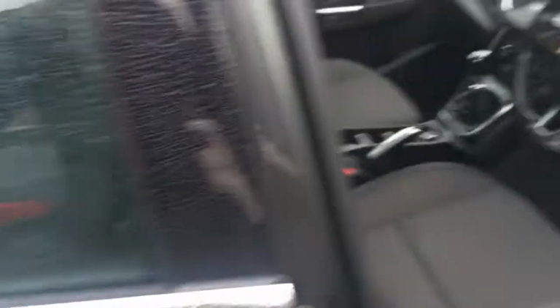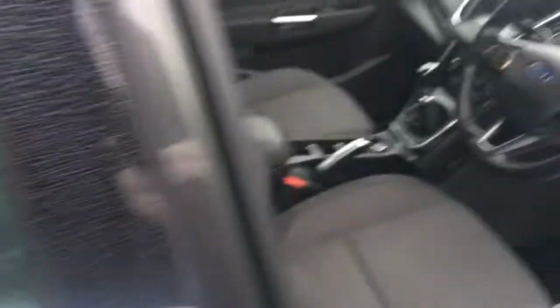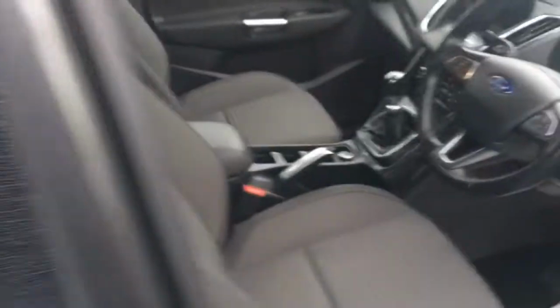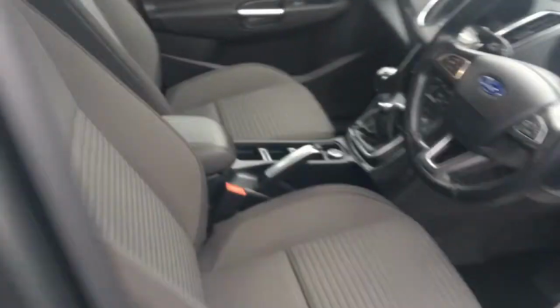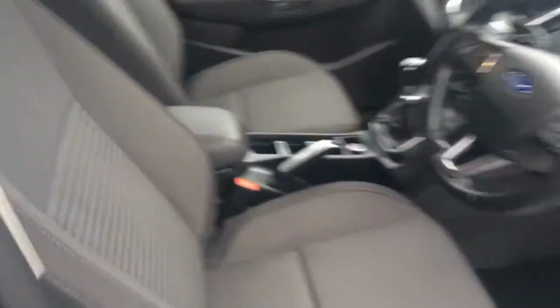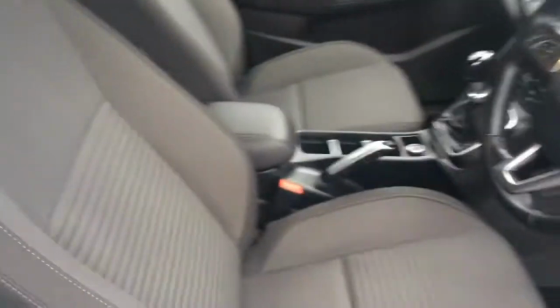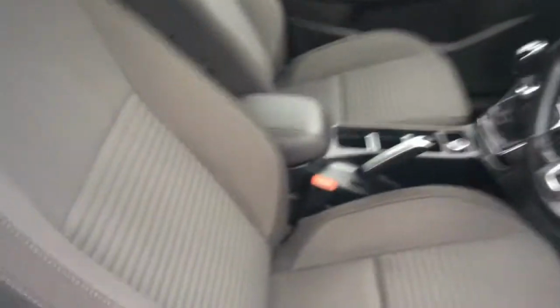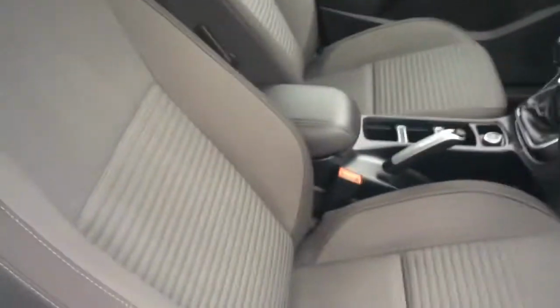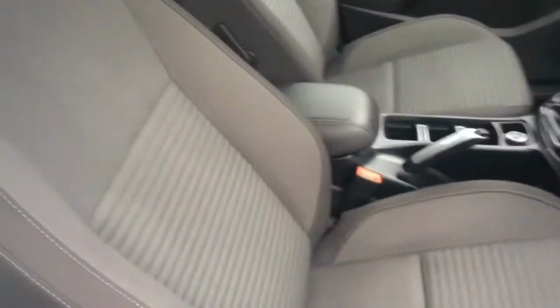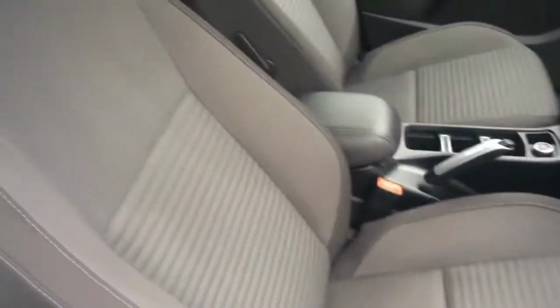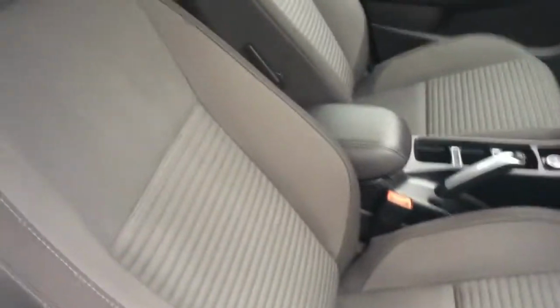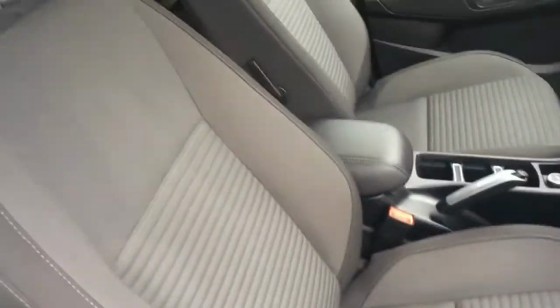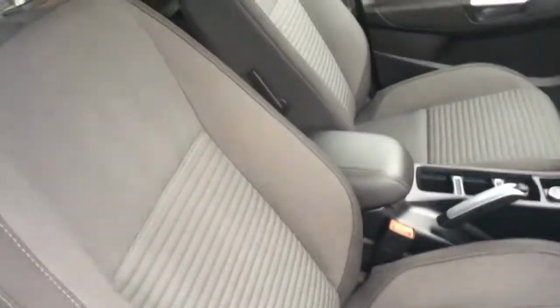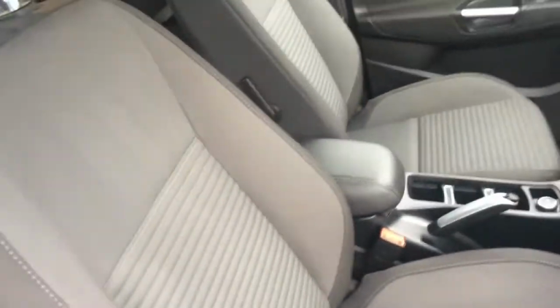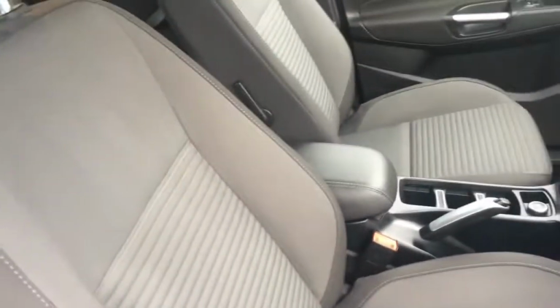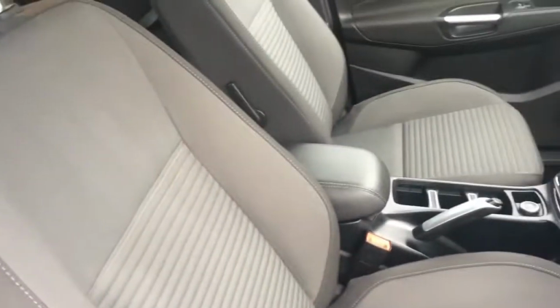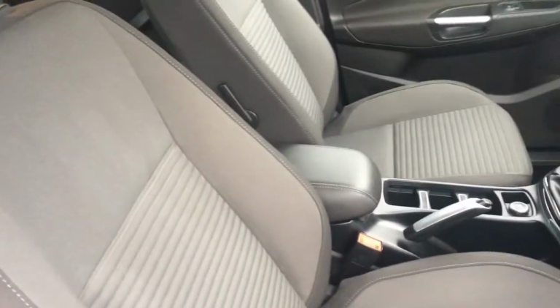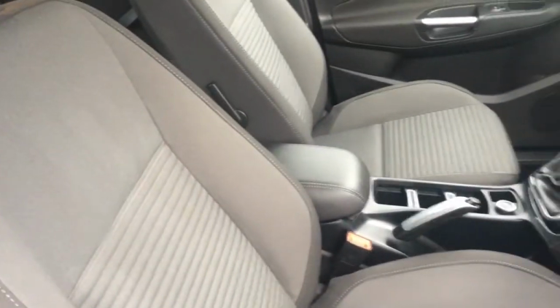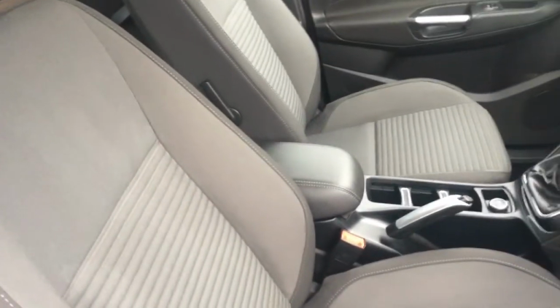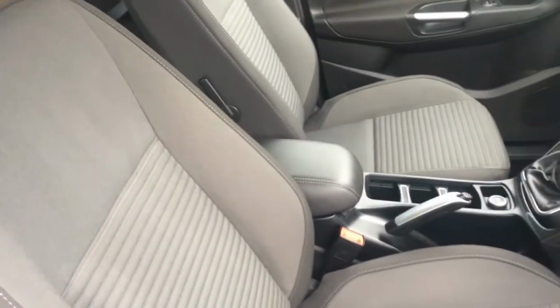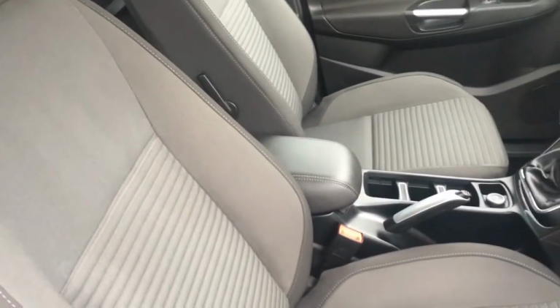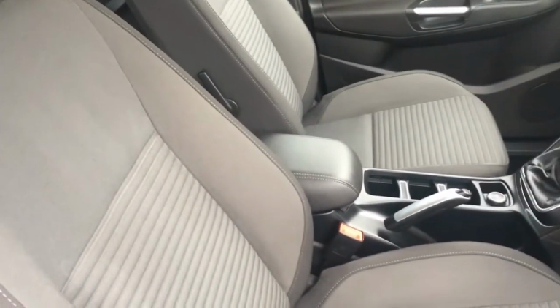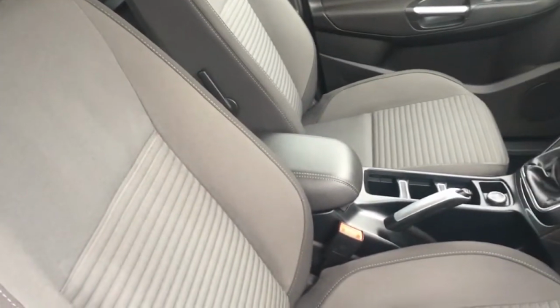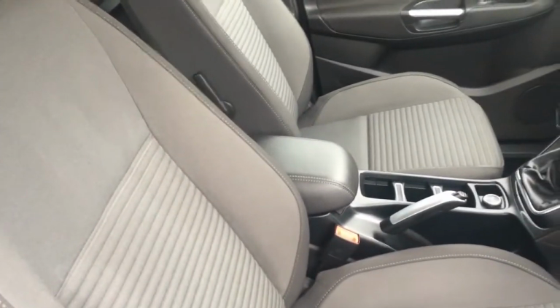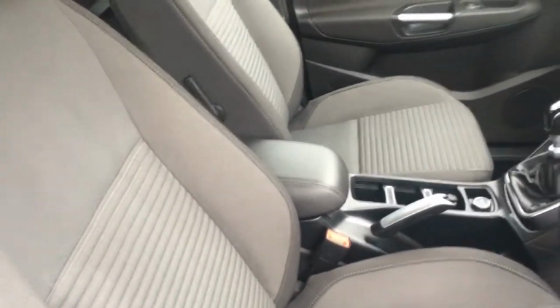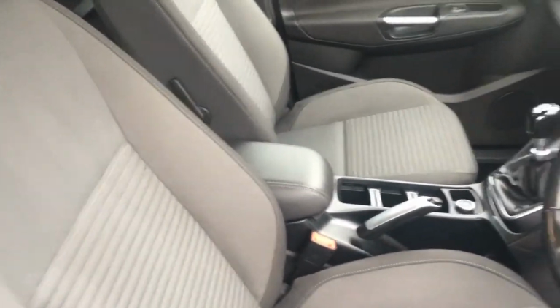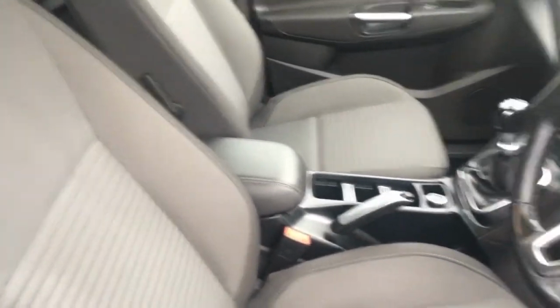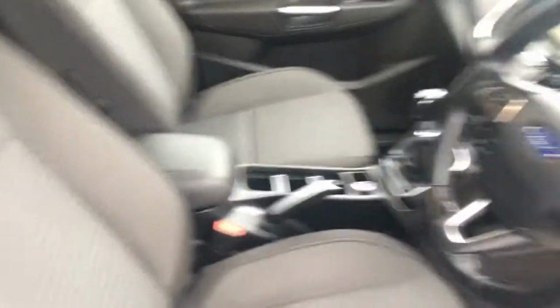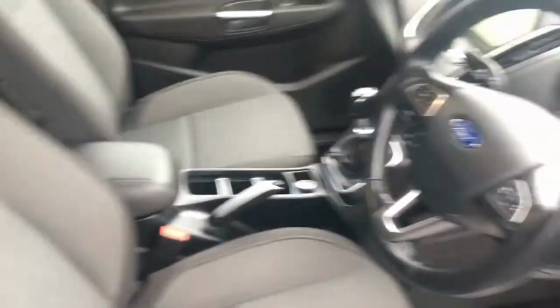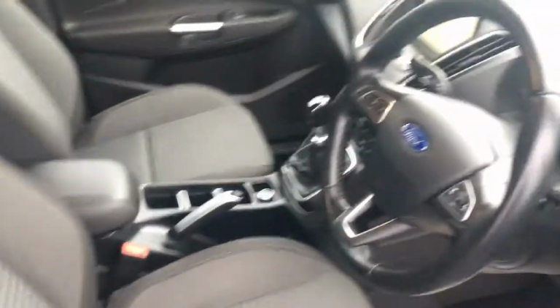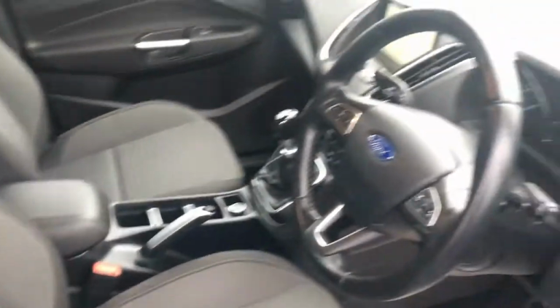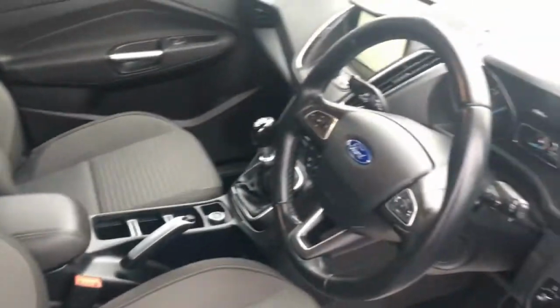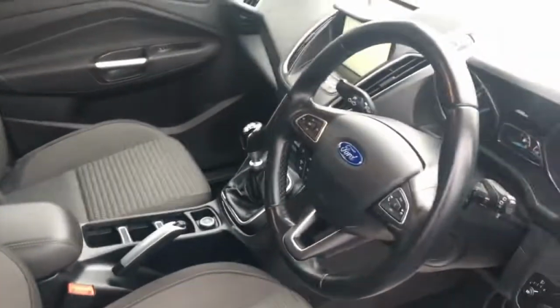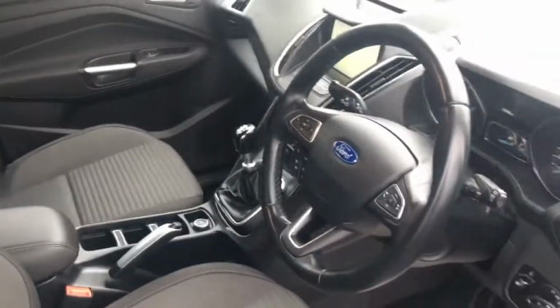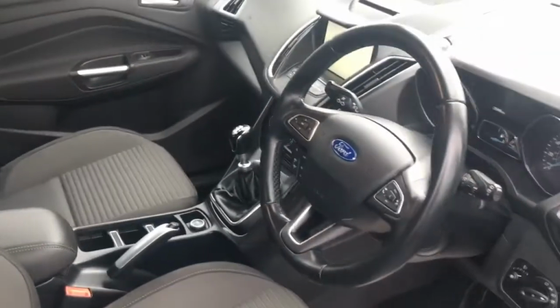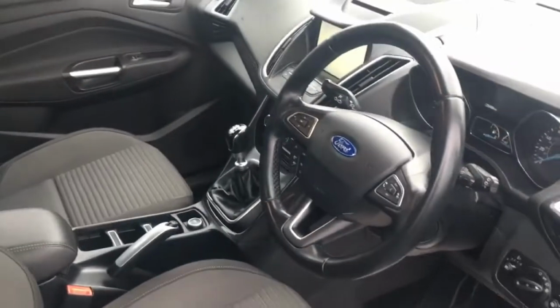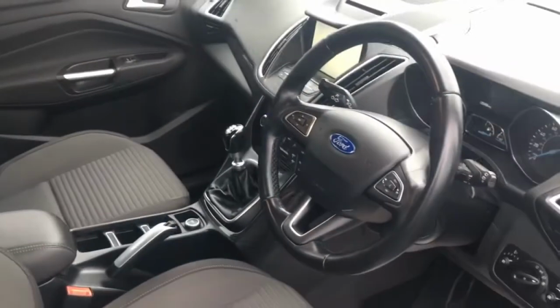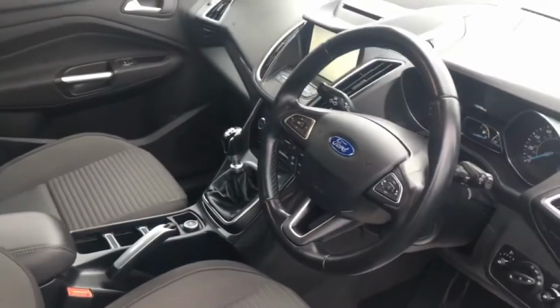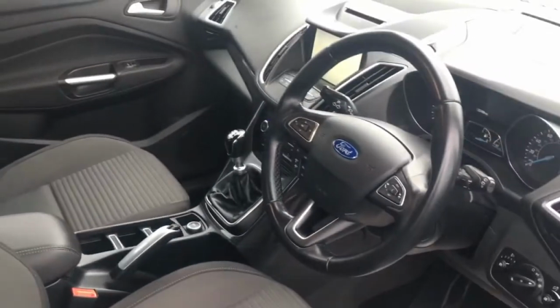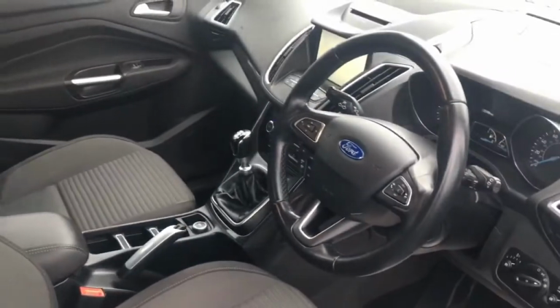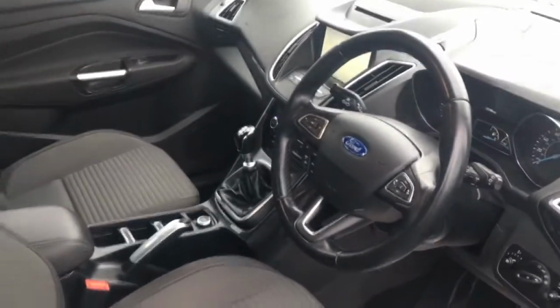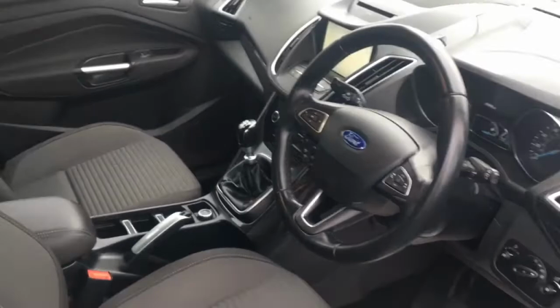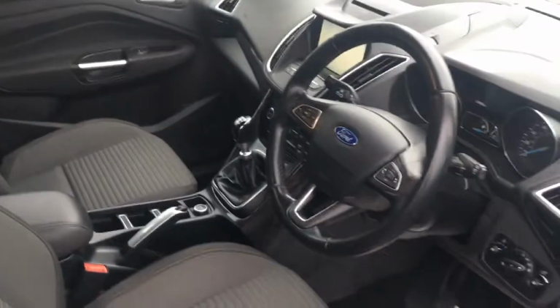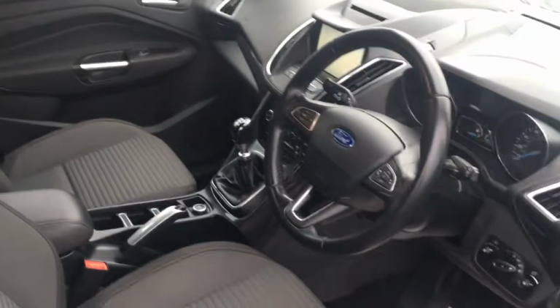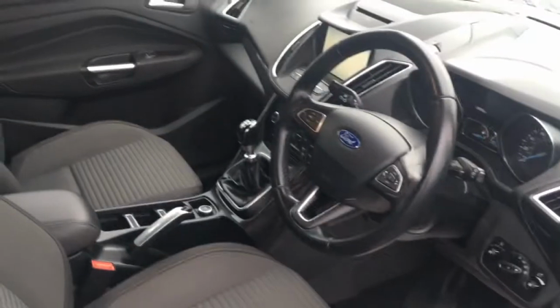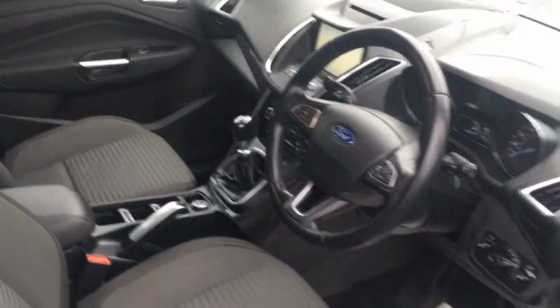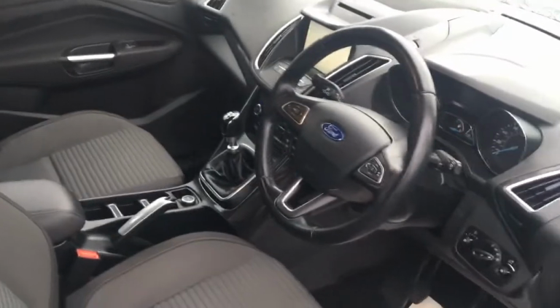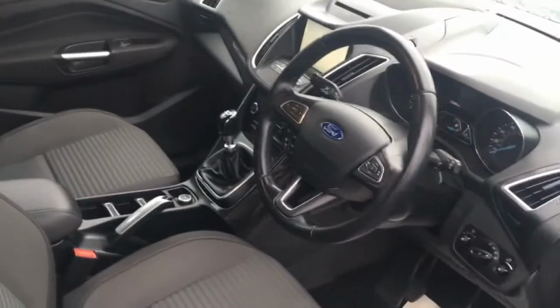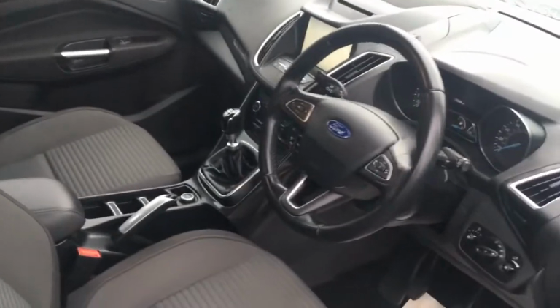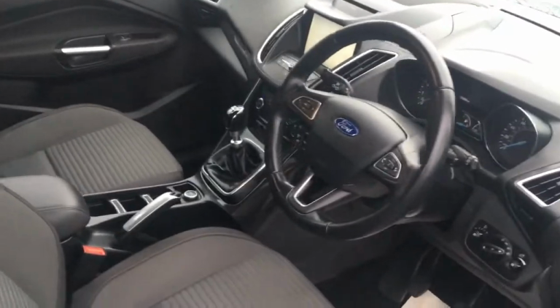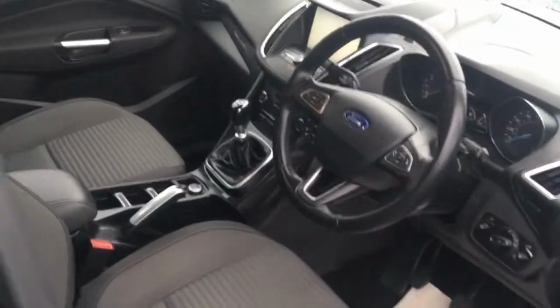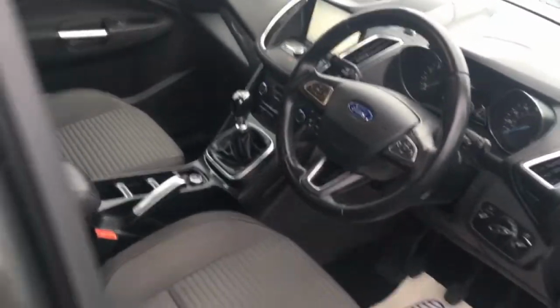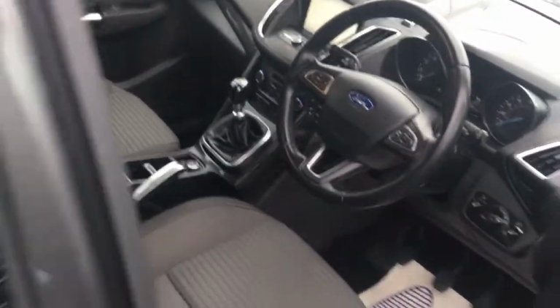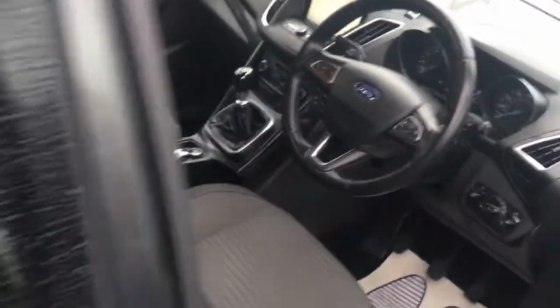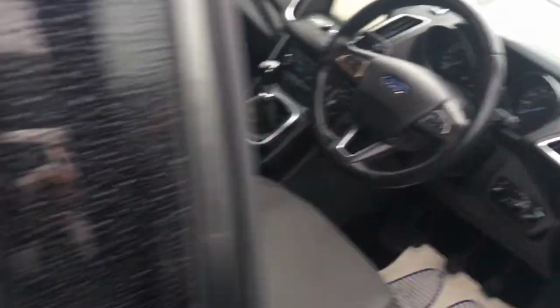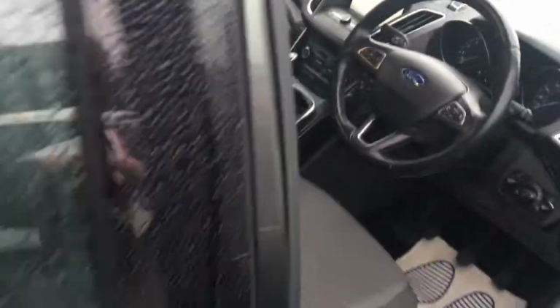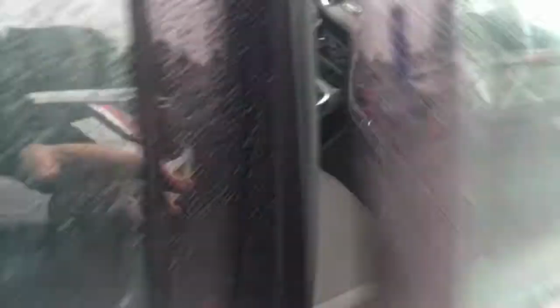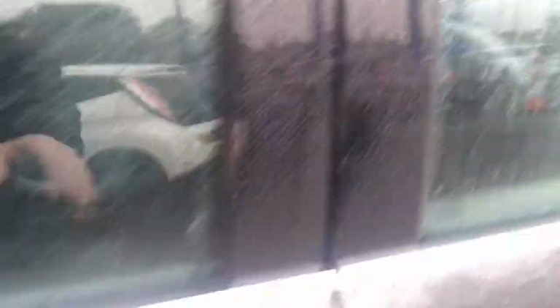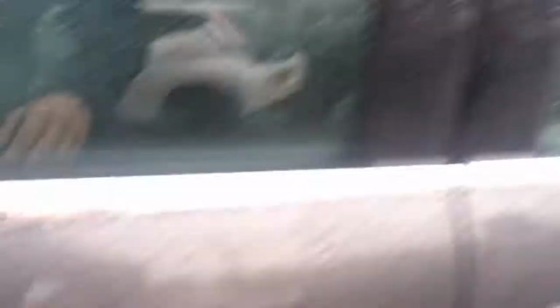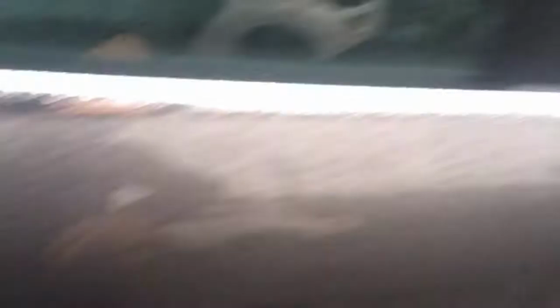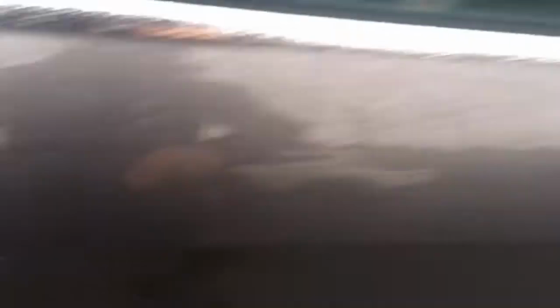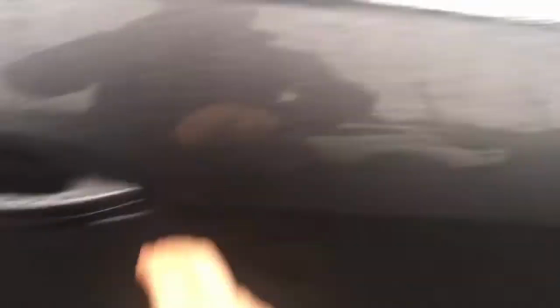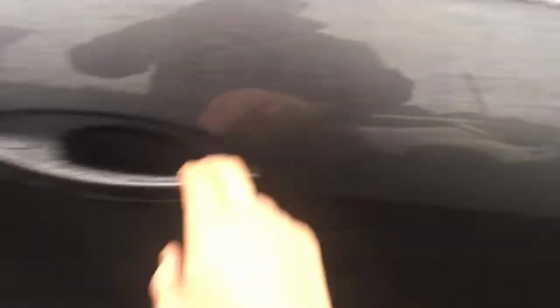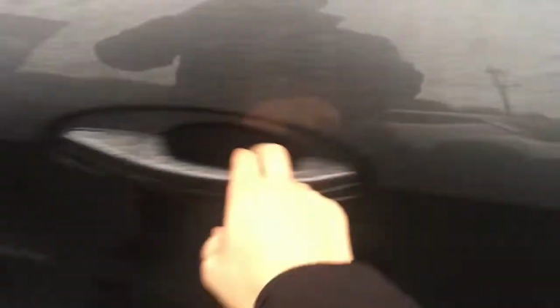I'll have a quick look at the interior. We've got some really comfortable black cloth upholstery and some great features to get onto a bit later on in the video.